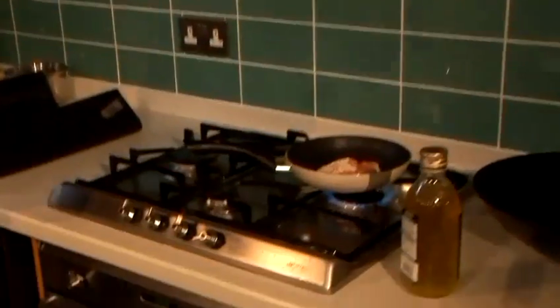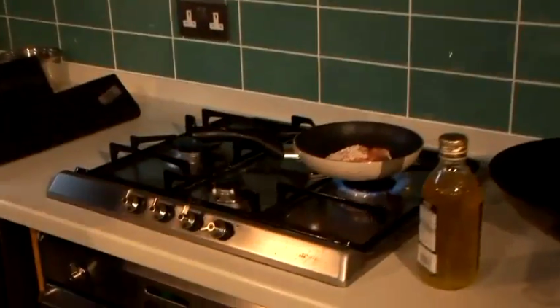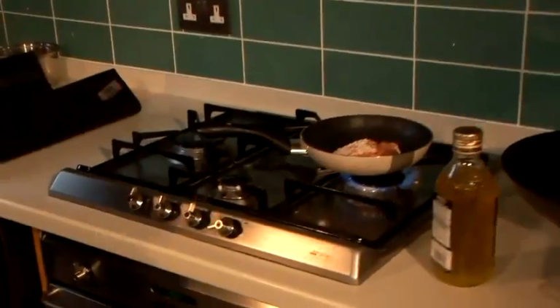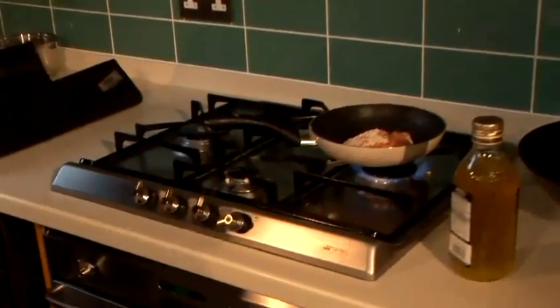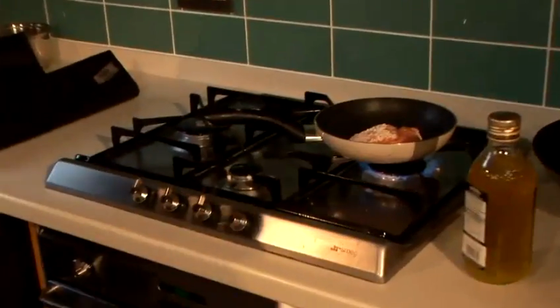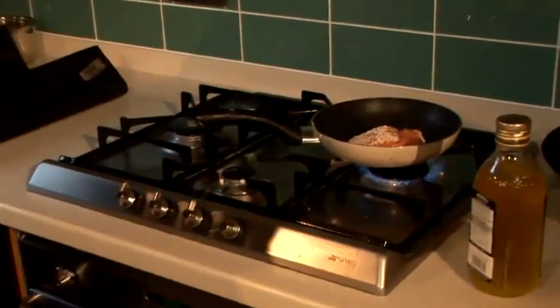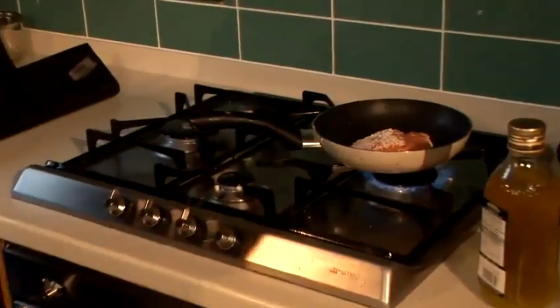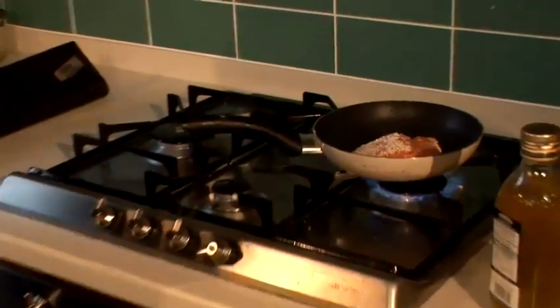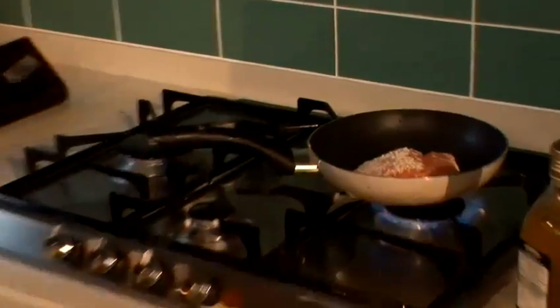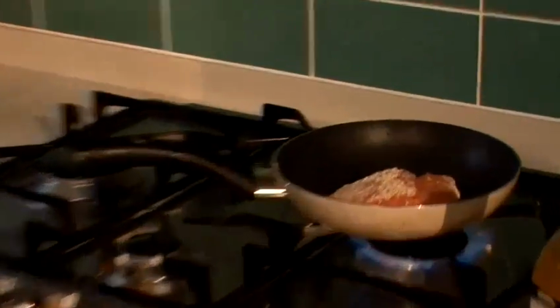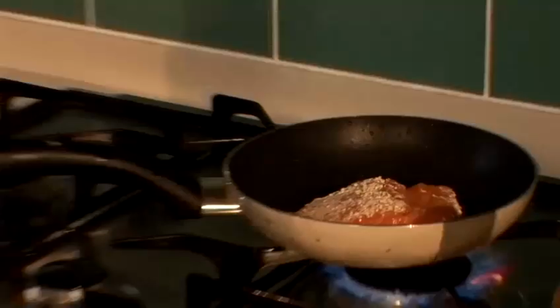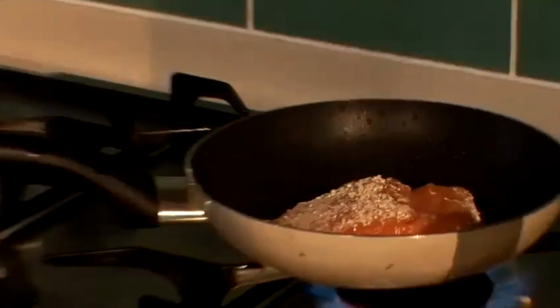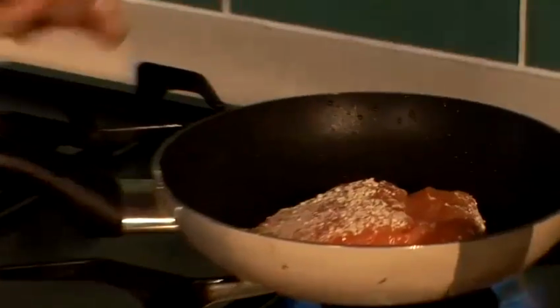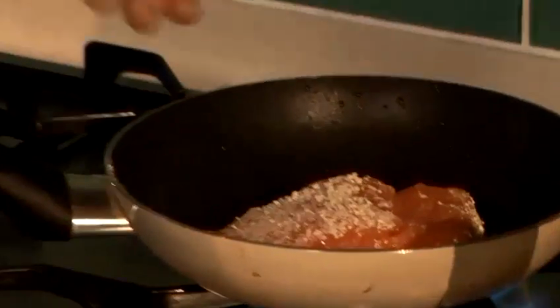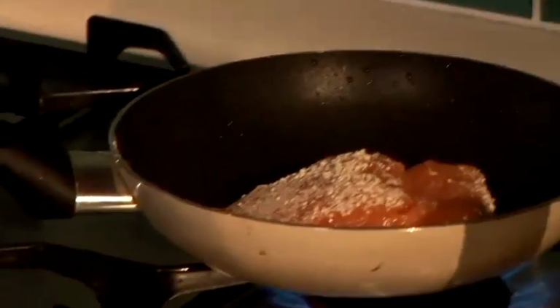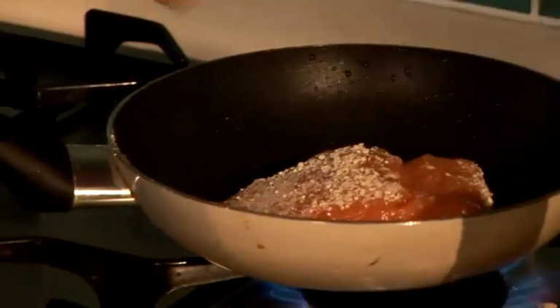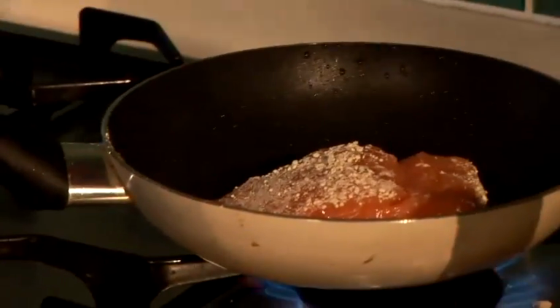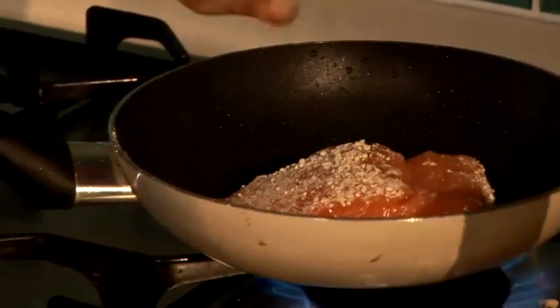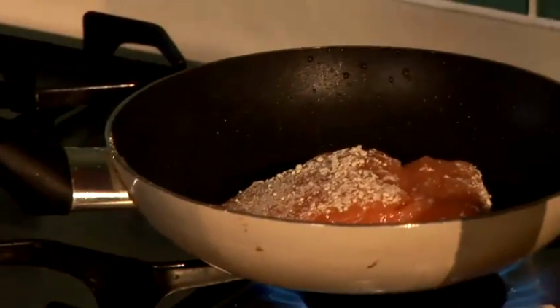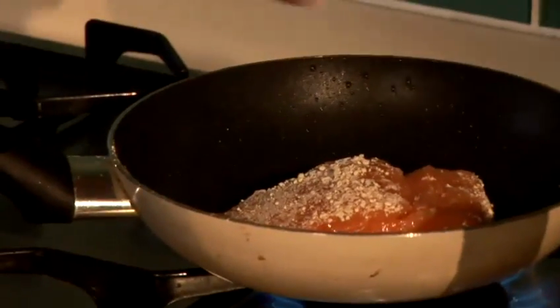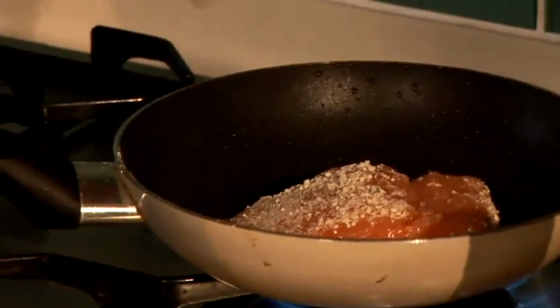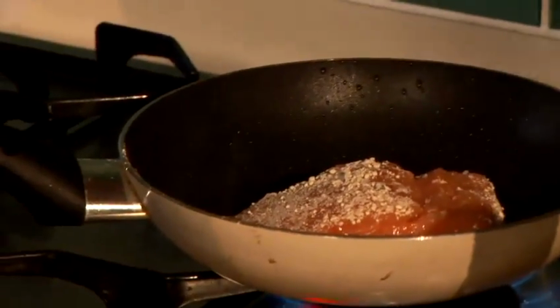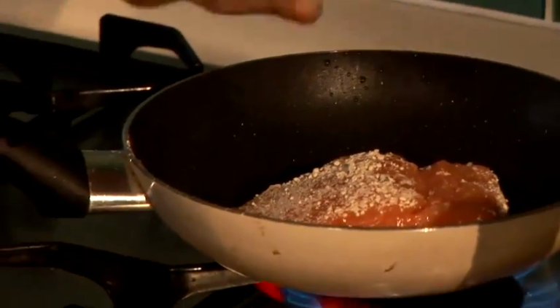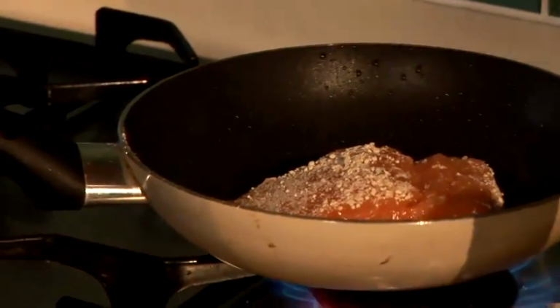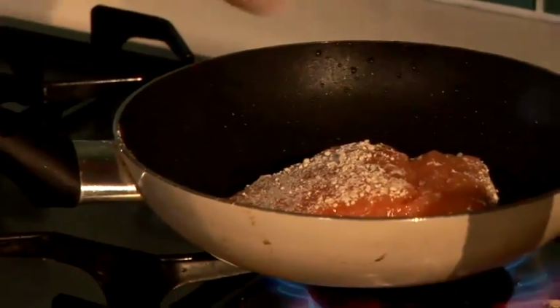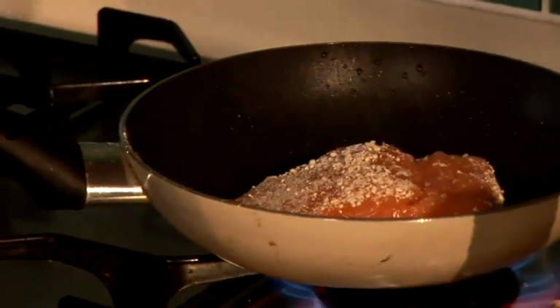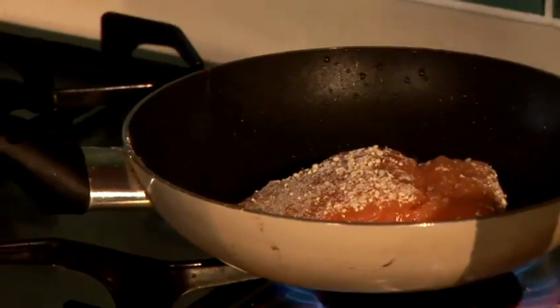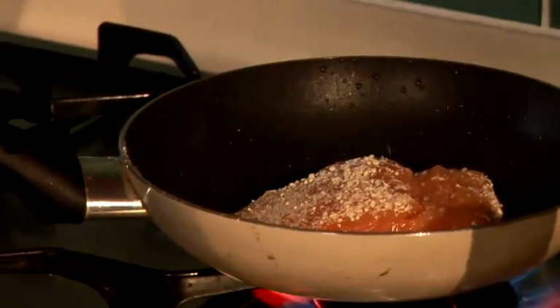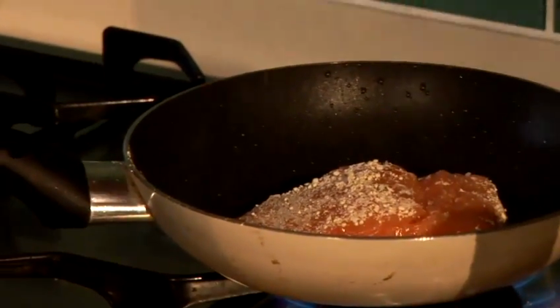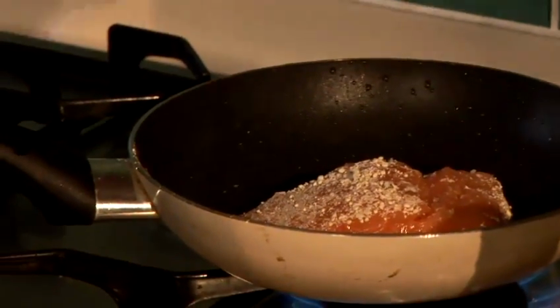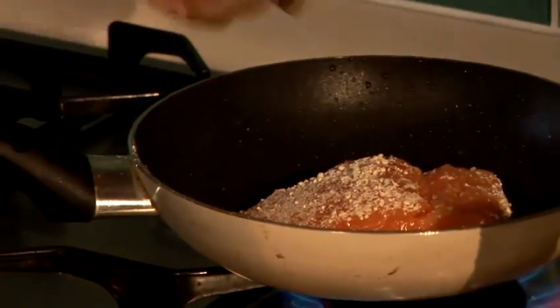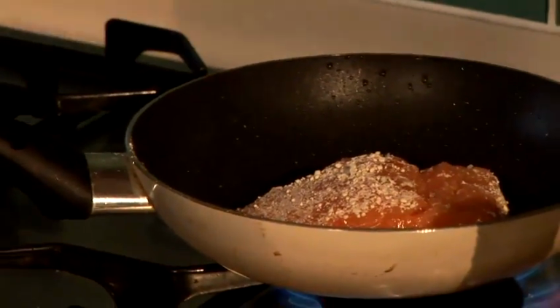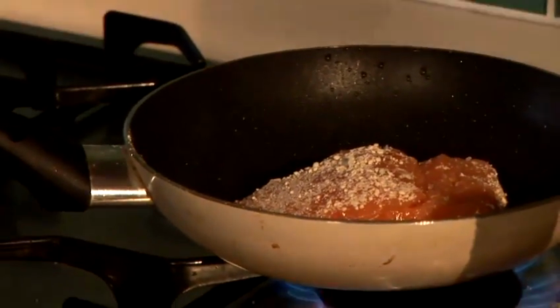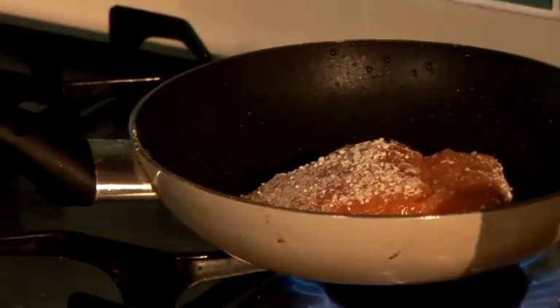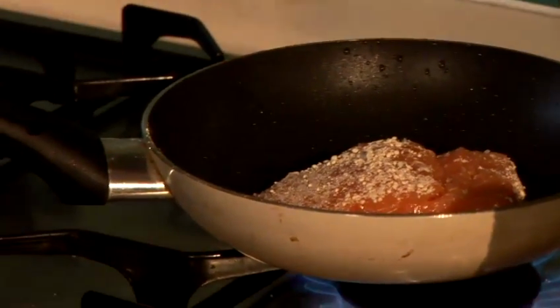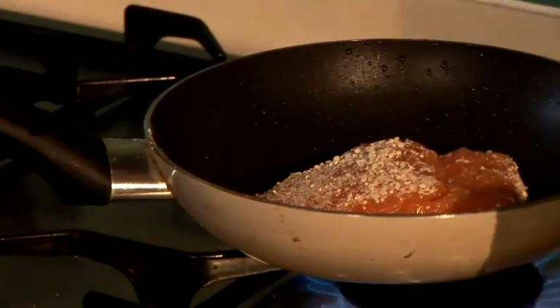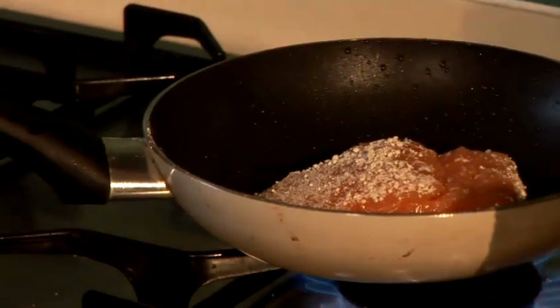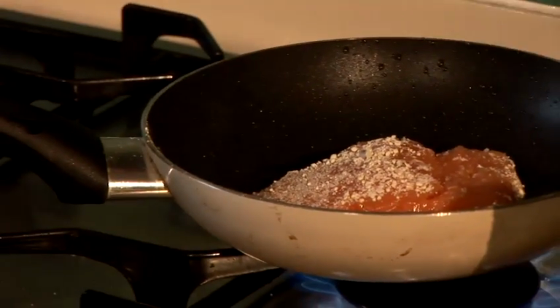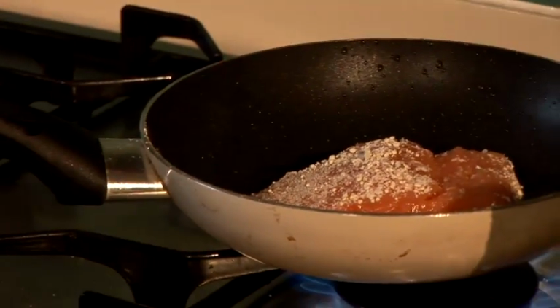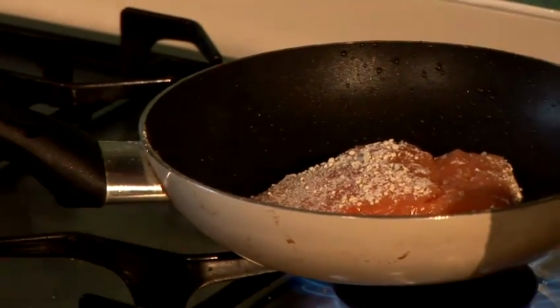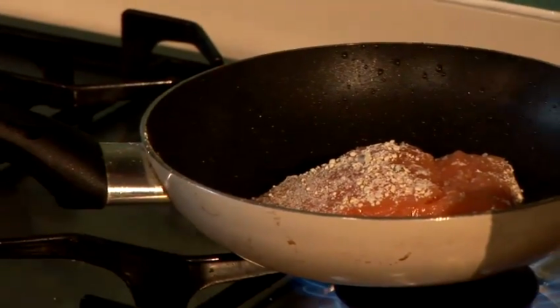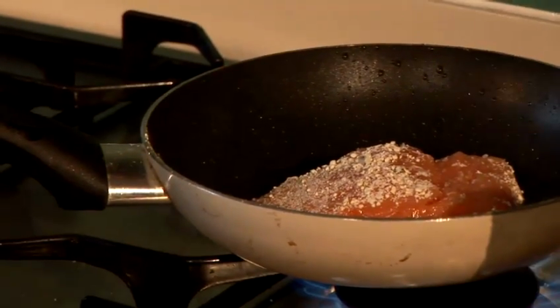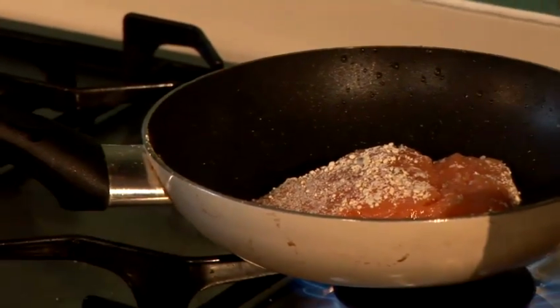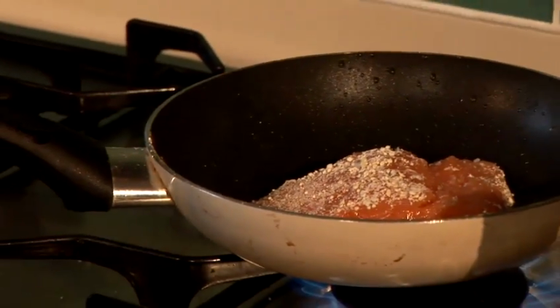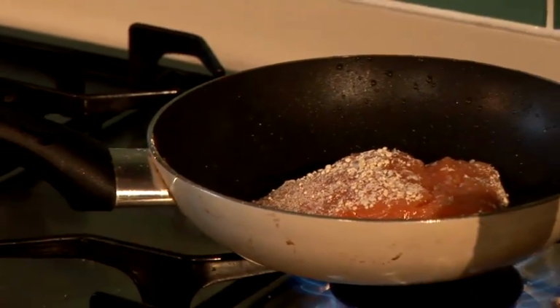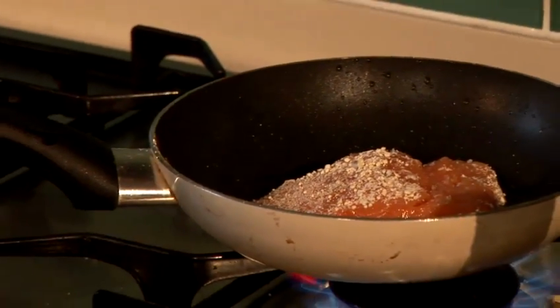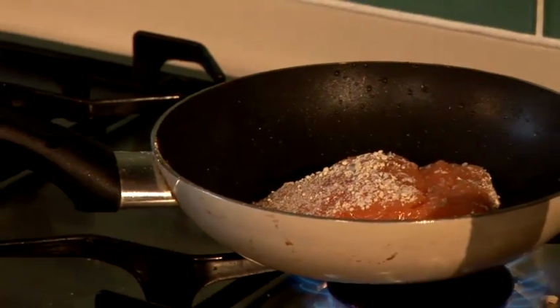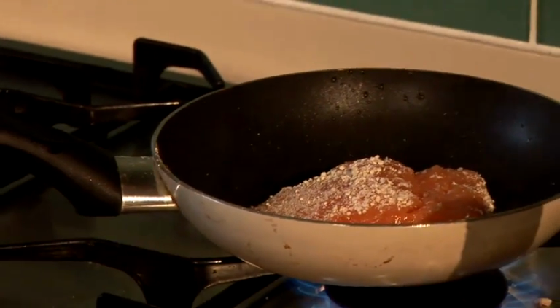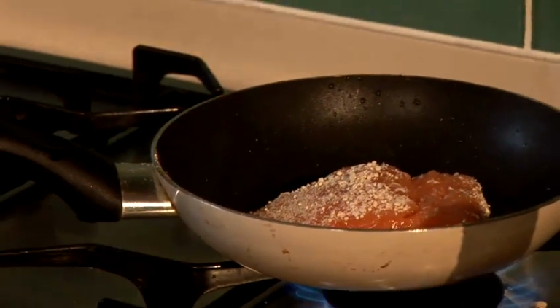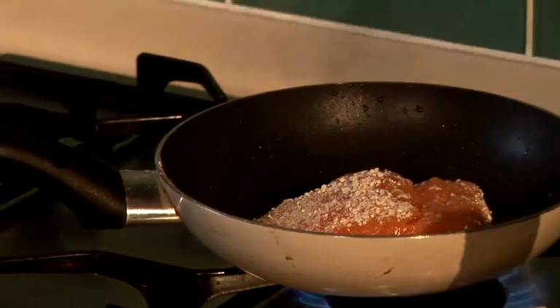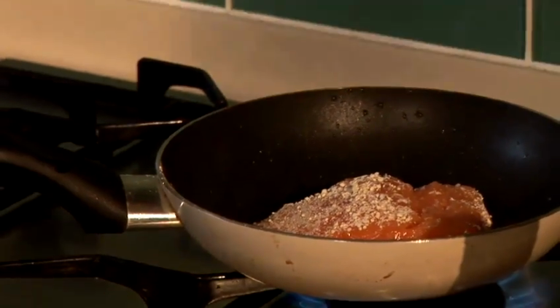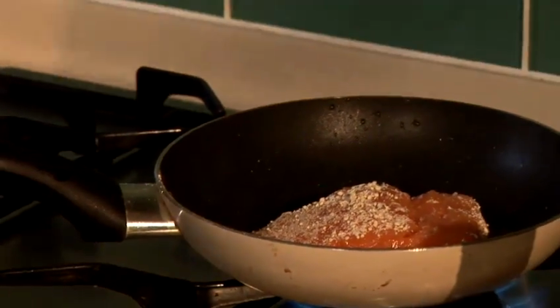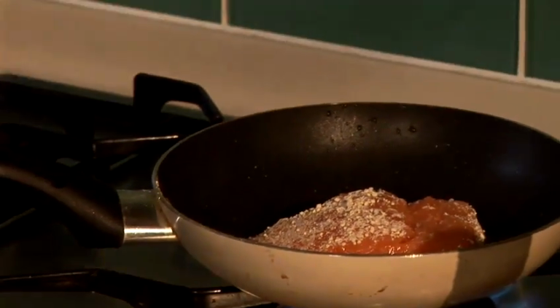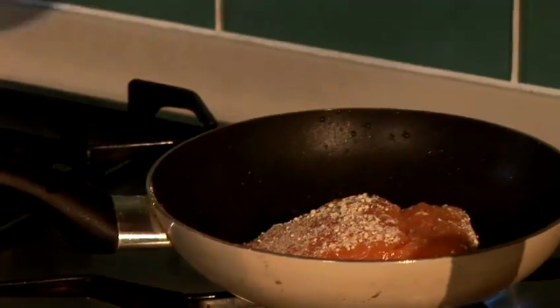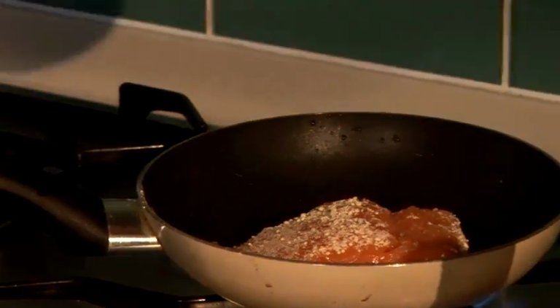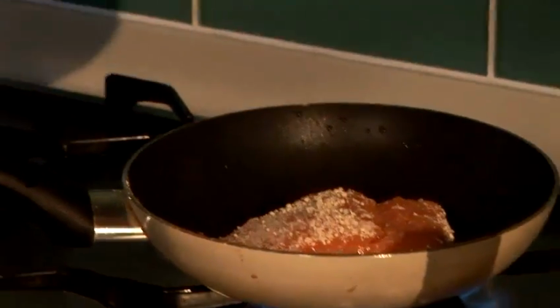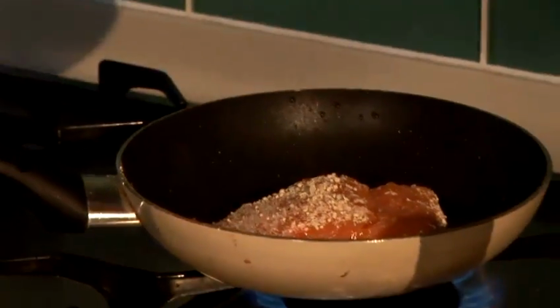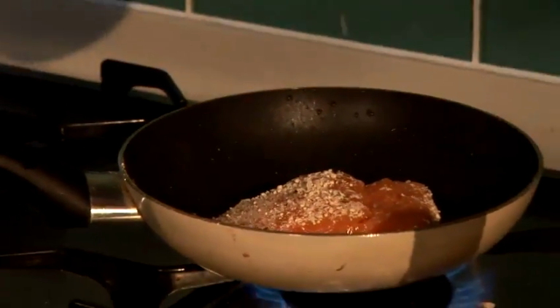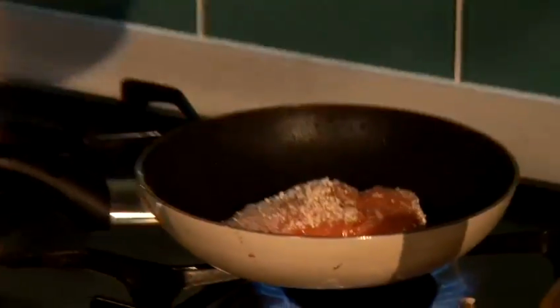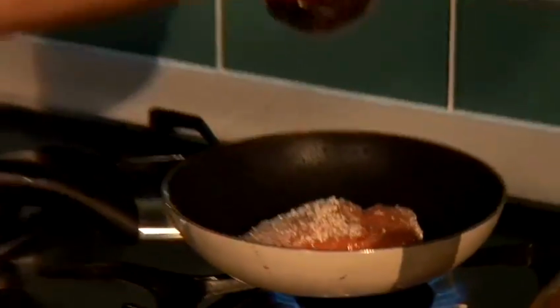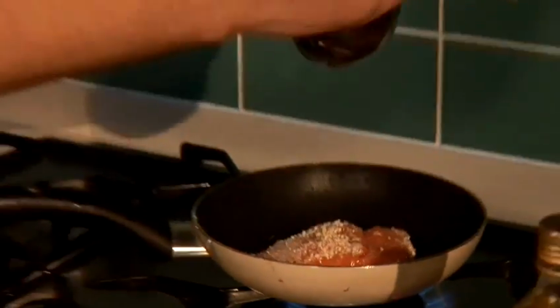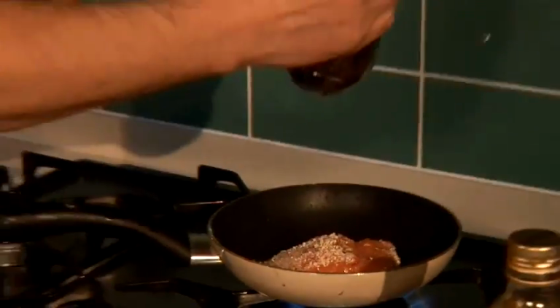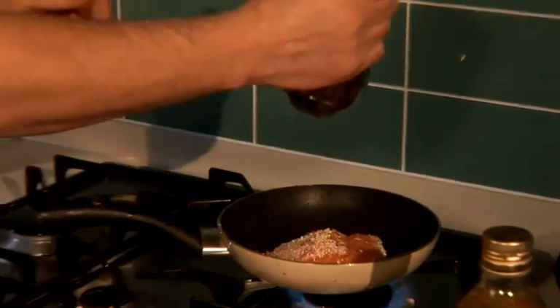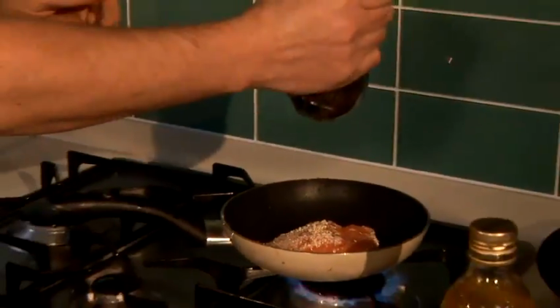Salt and pepper — very important. Get plenty of flavour in there. Let it absorb all that salt, and get a bit of pepper in there.